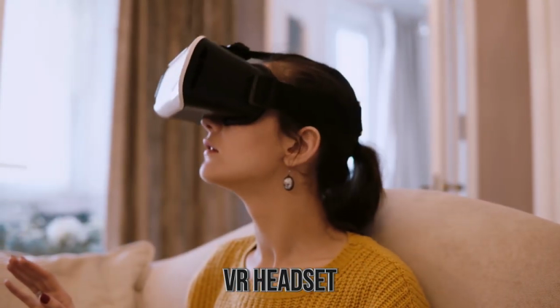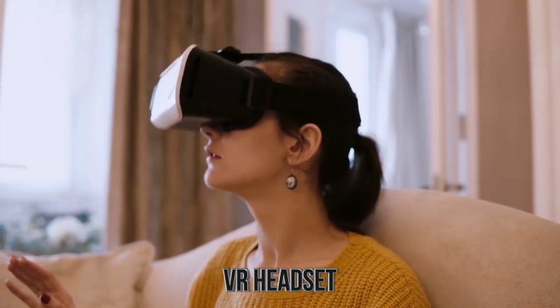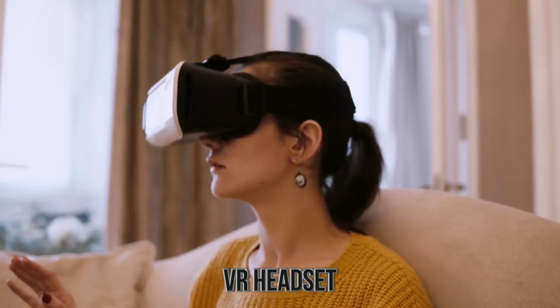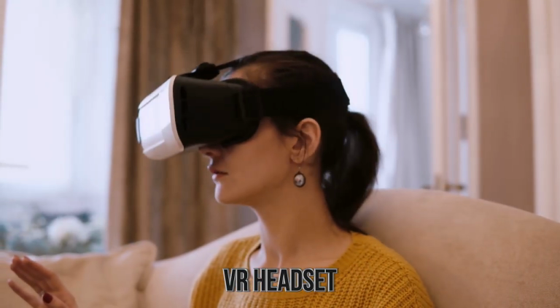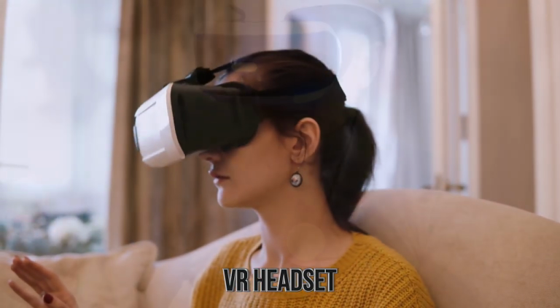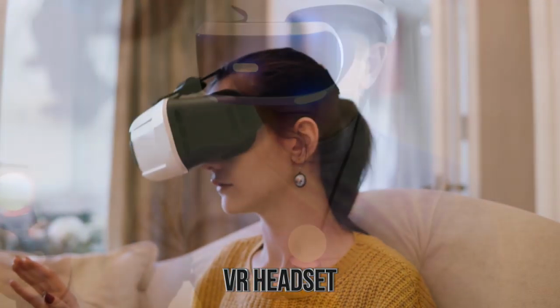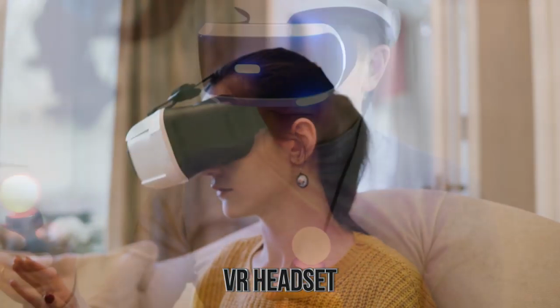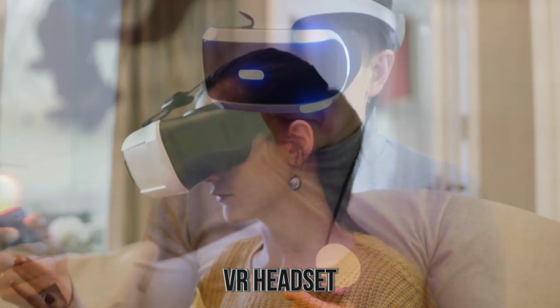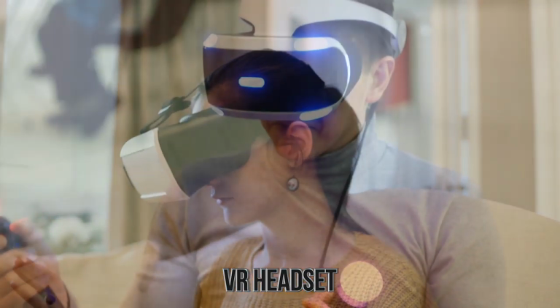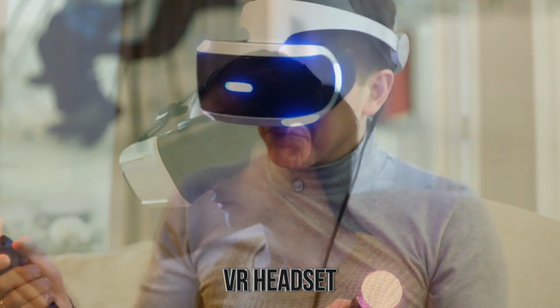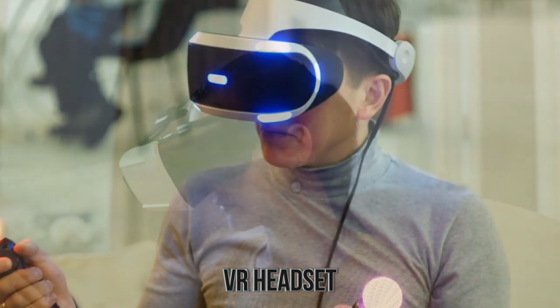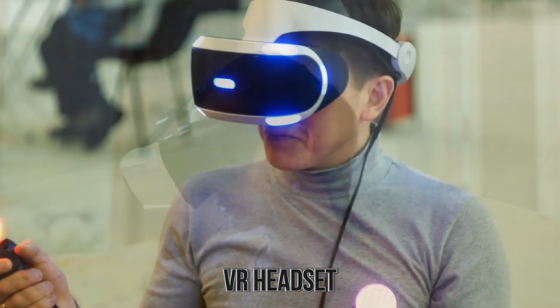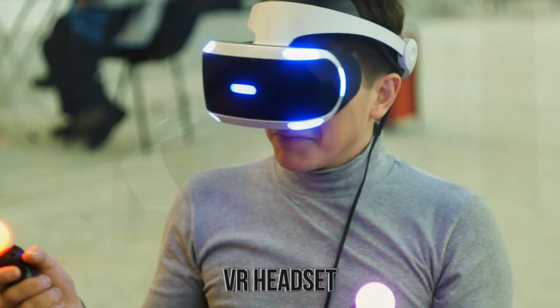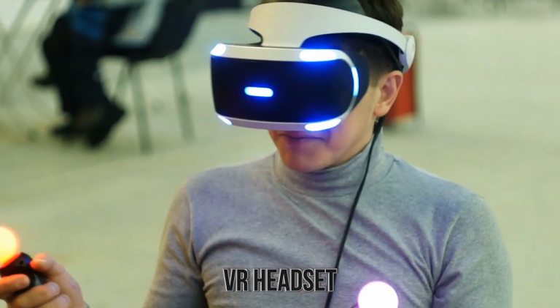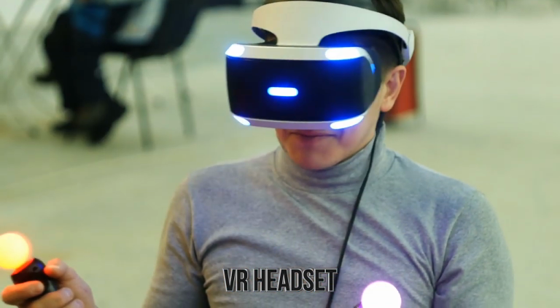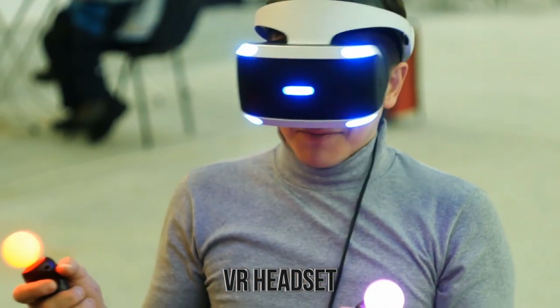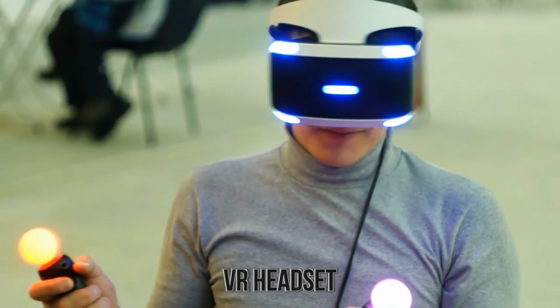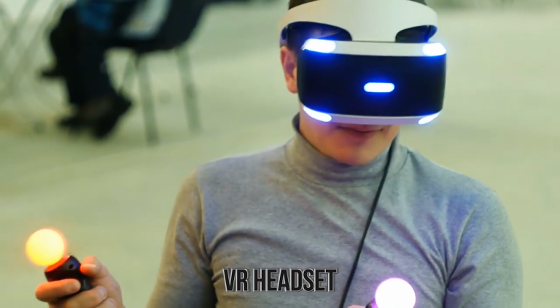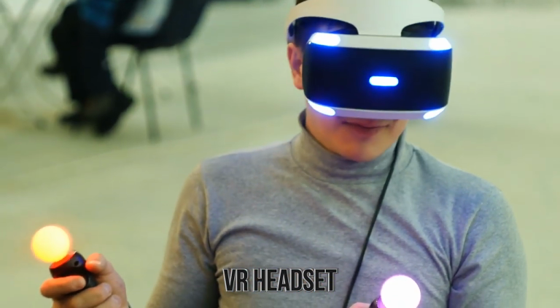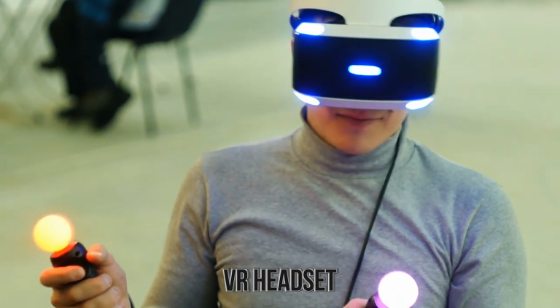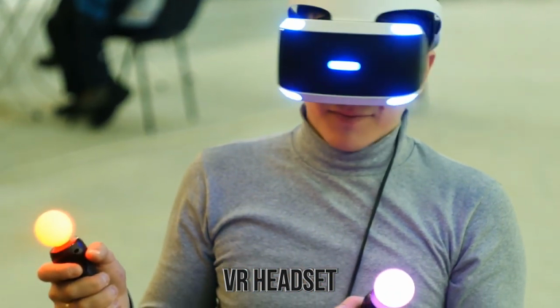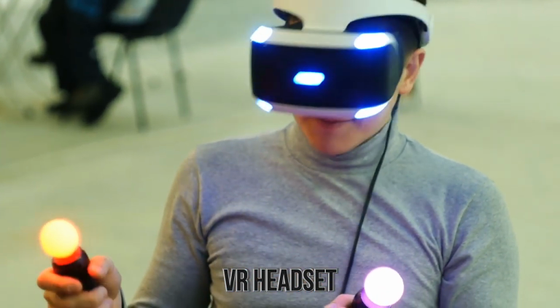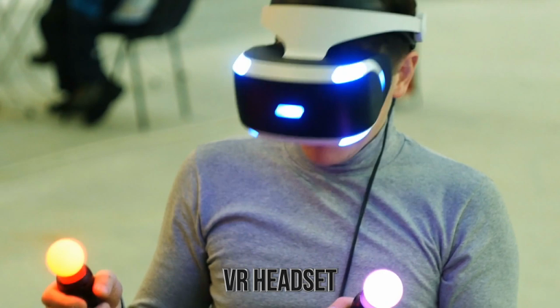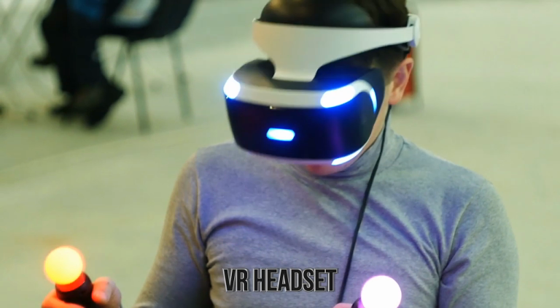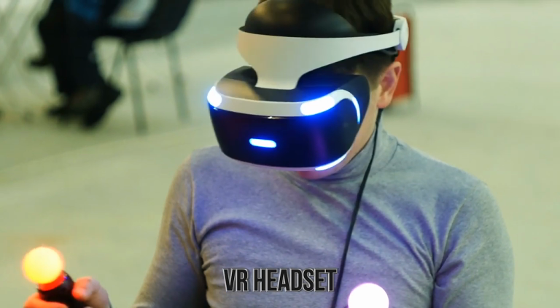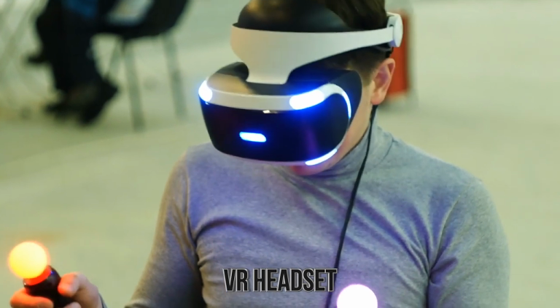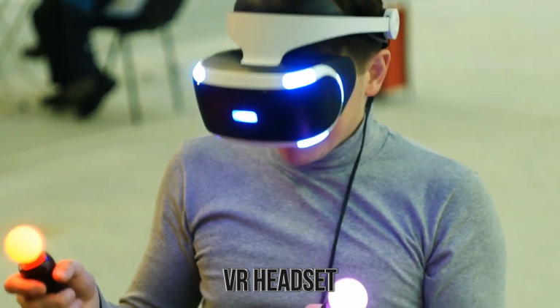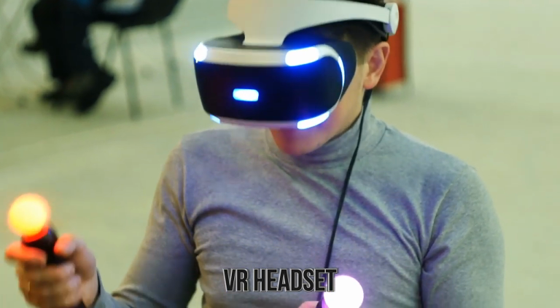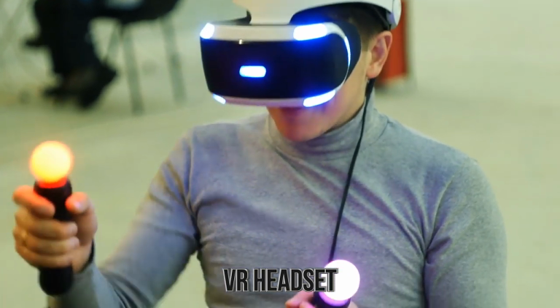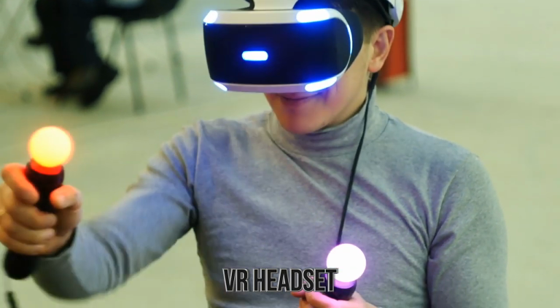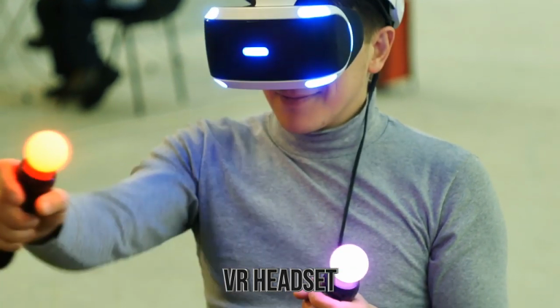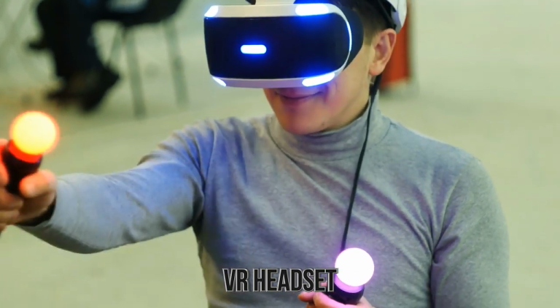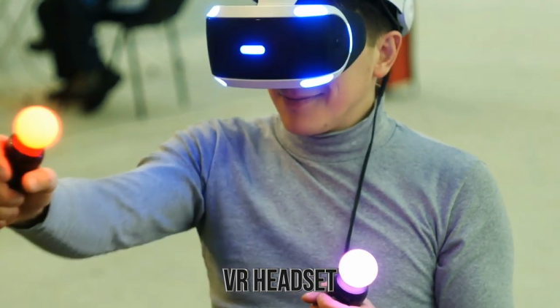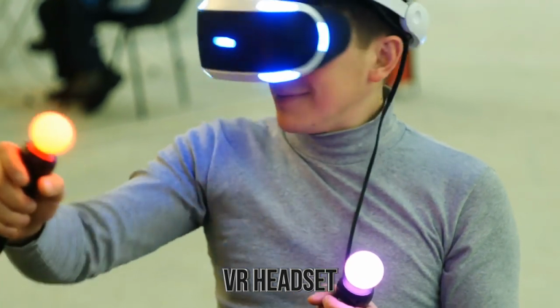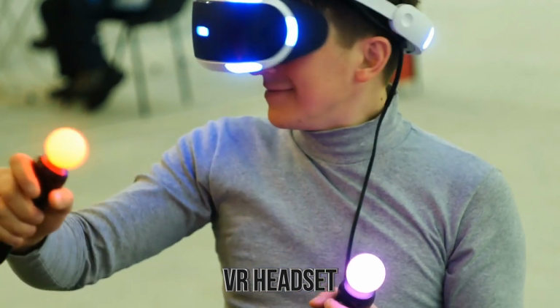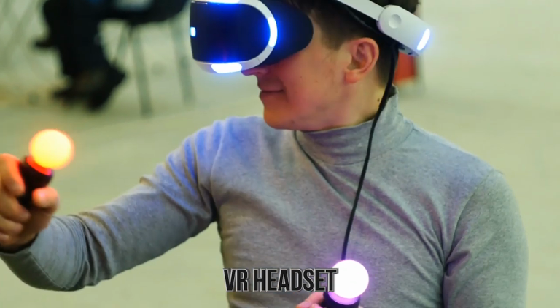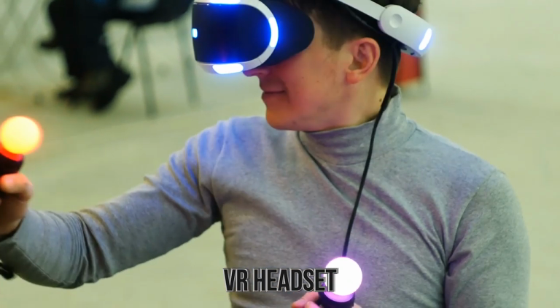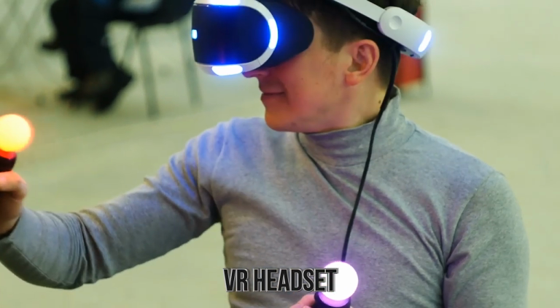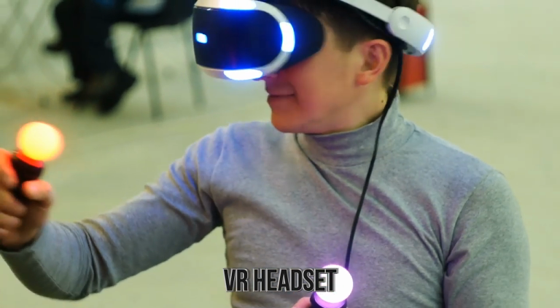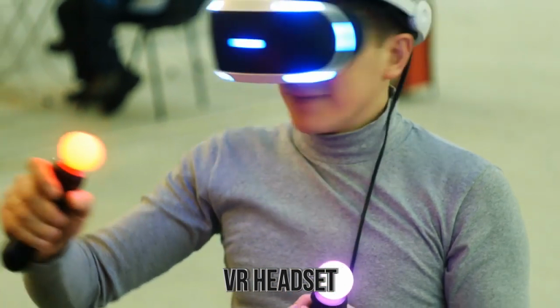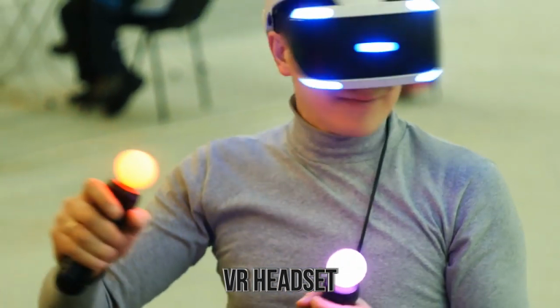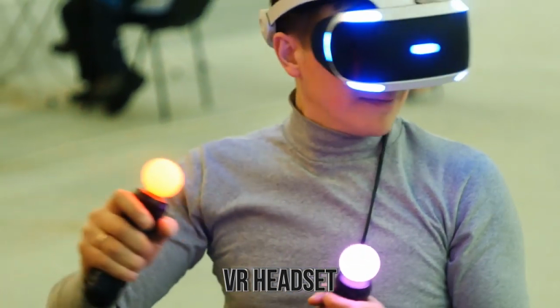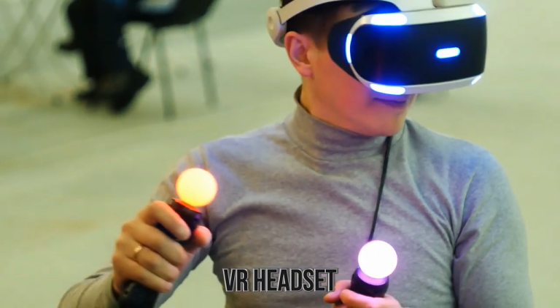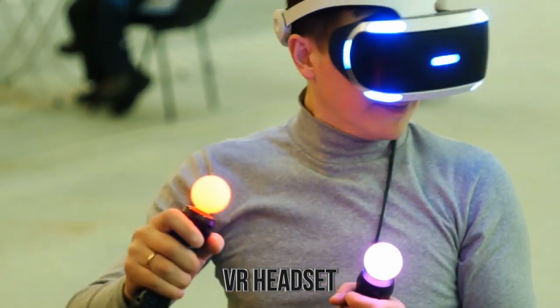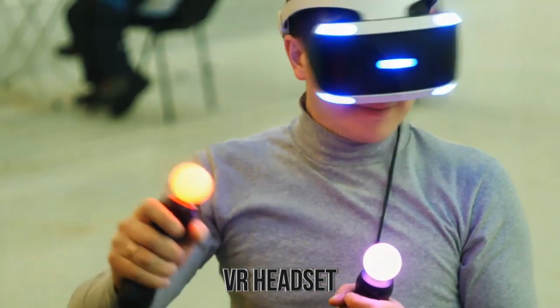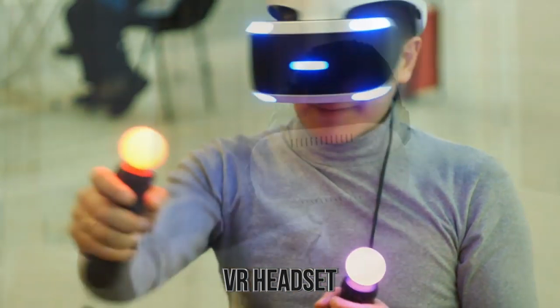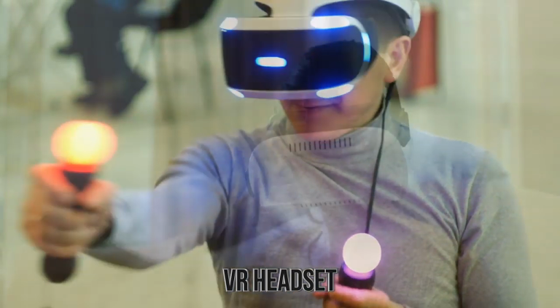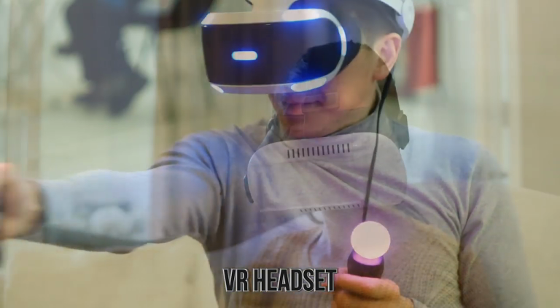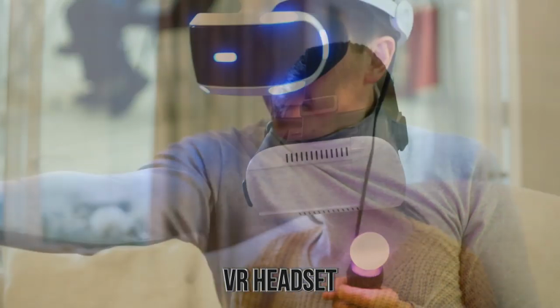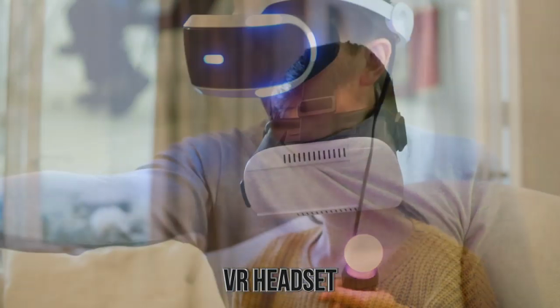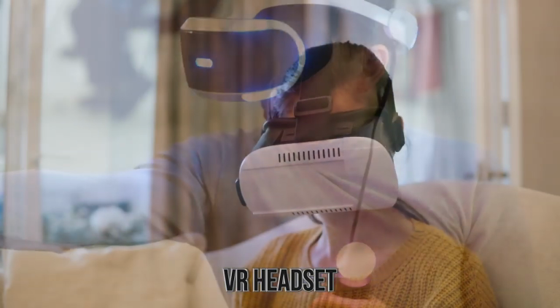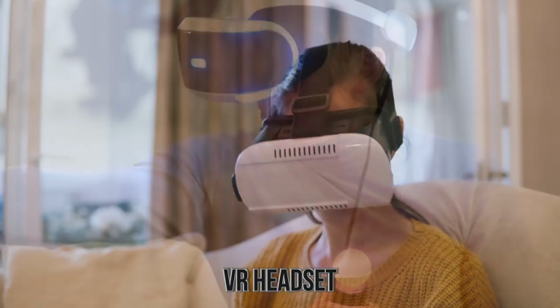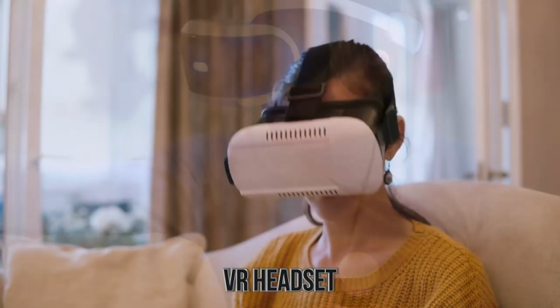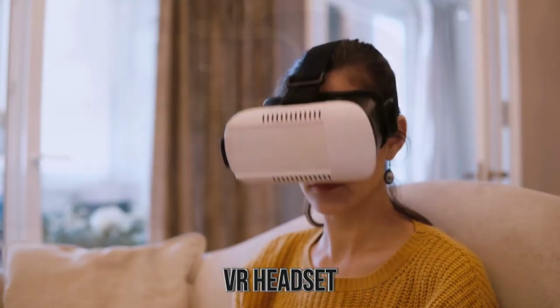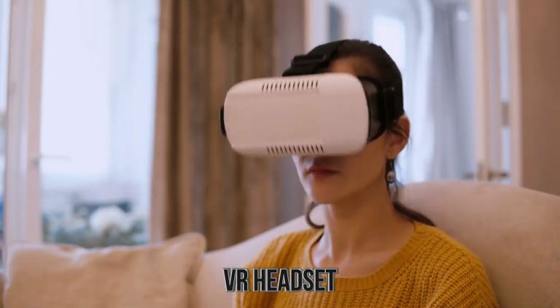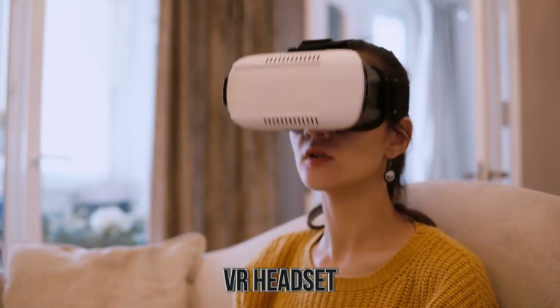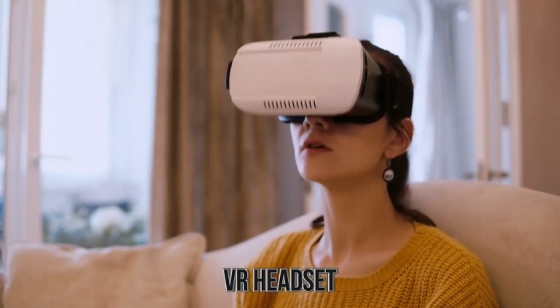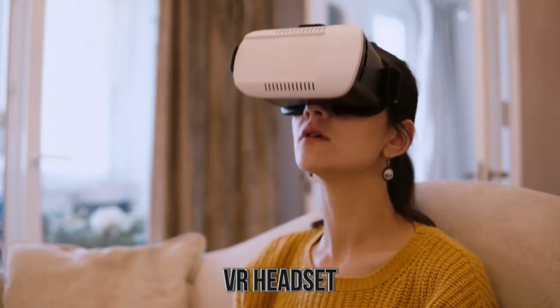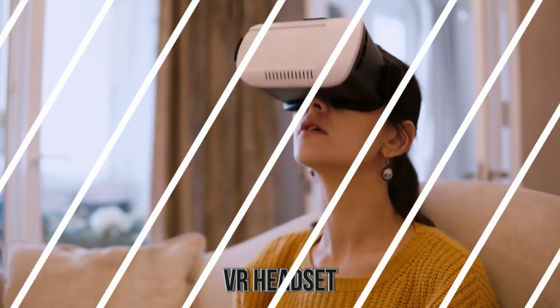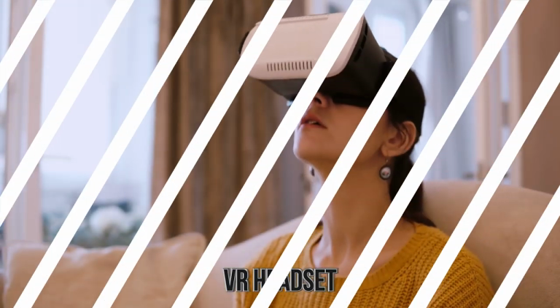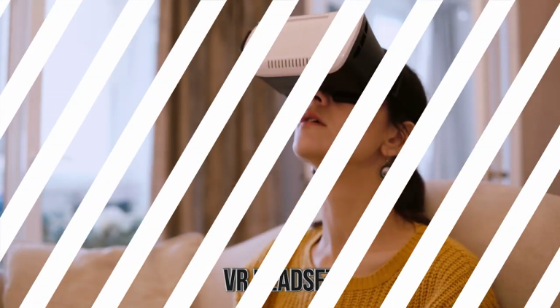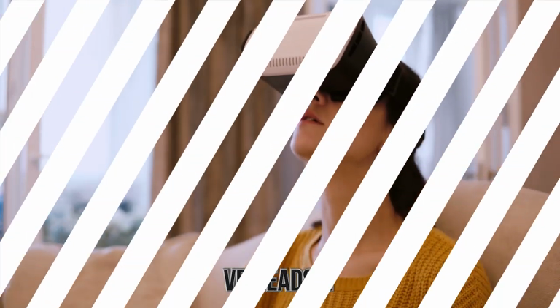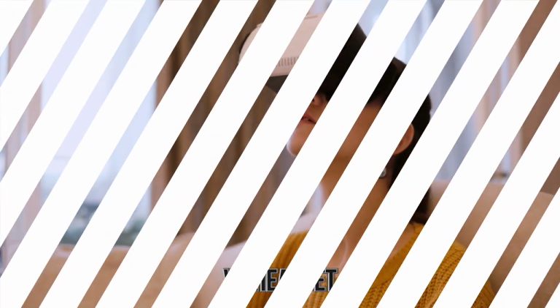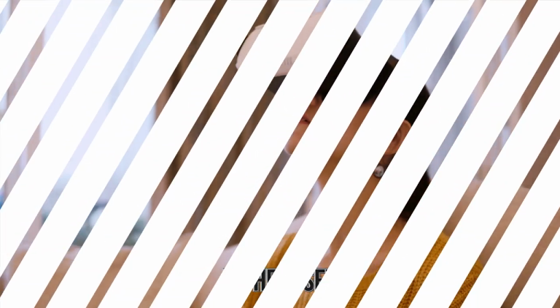Best part? VR headsets are relatively cheap. You can get one for a couple hundred bucks and get a game included with it.